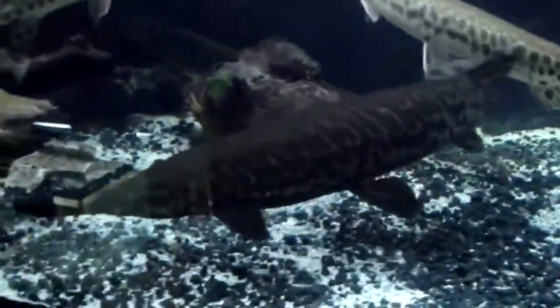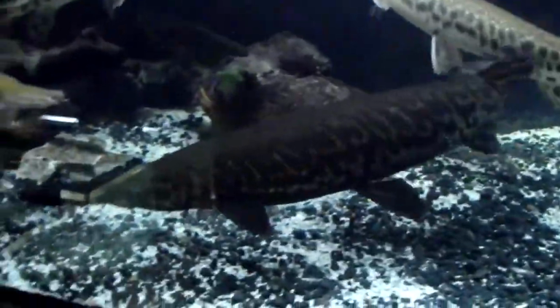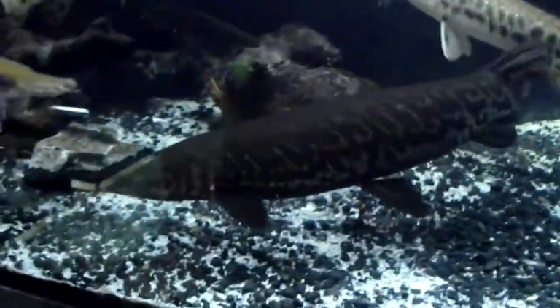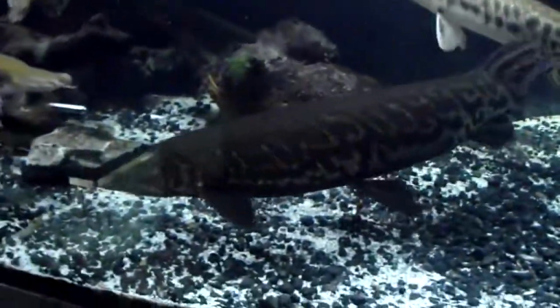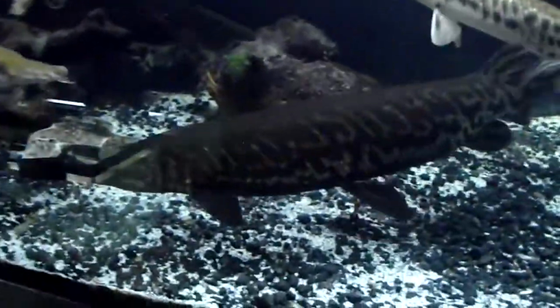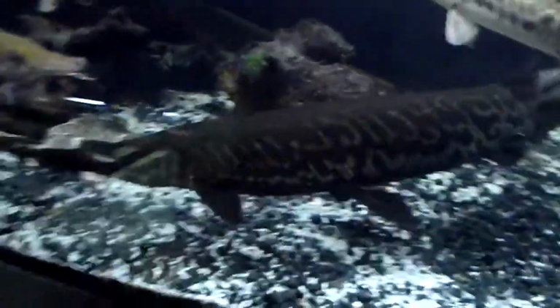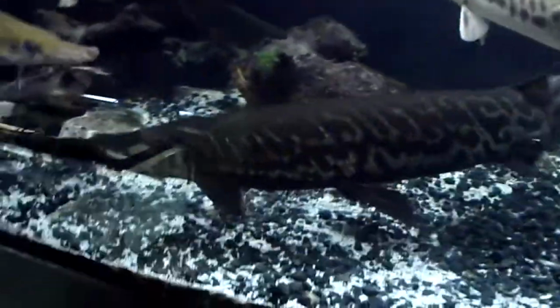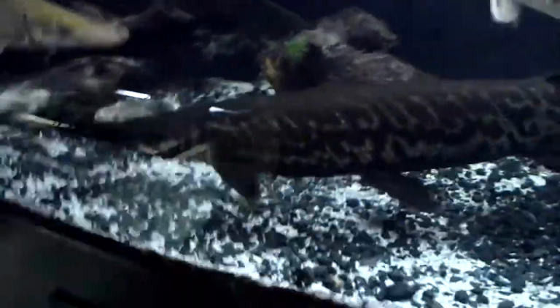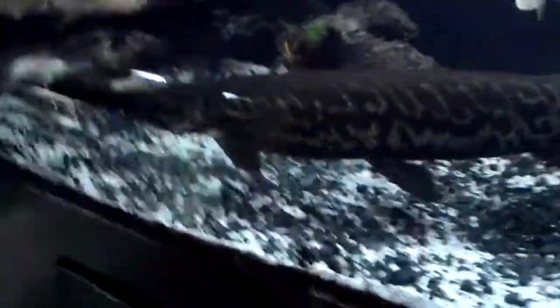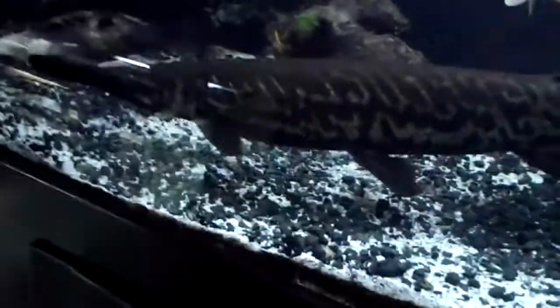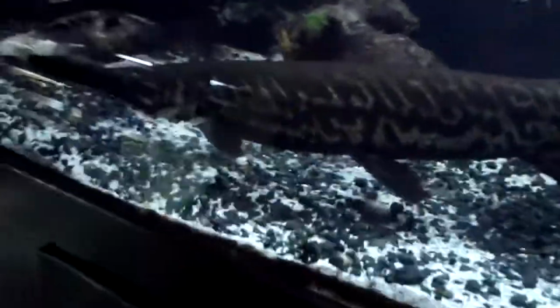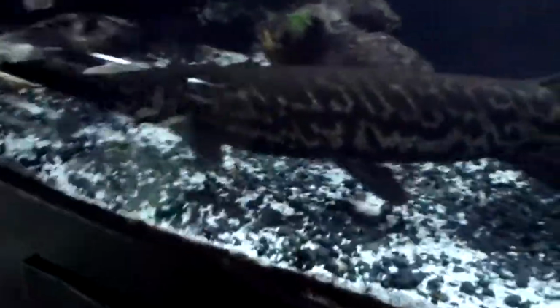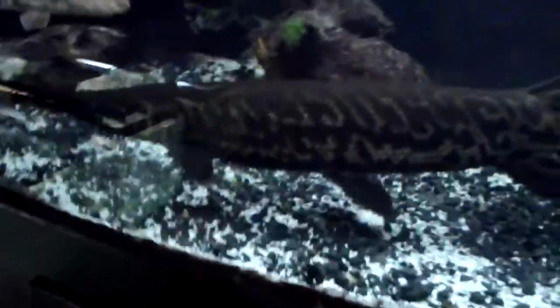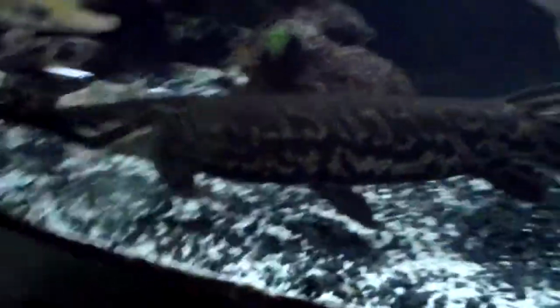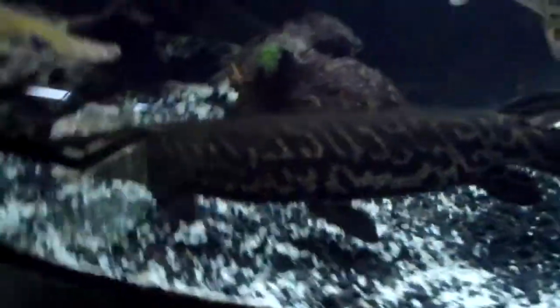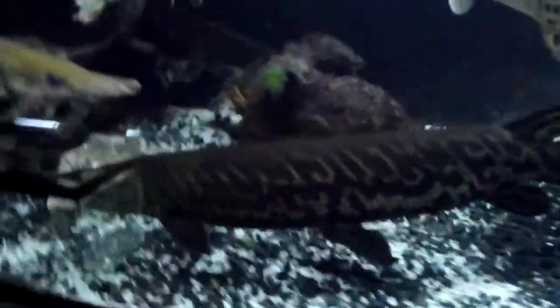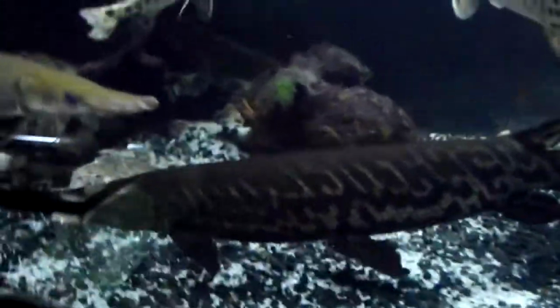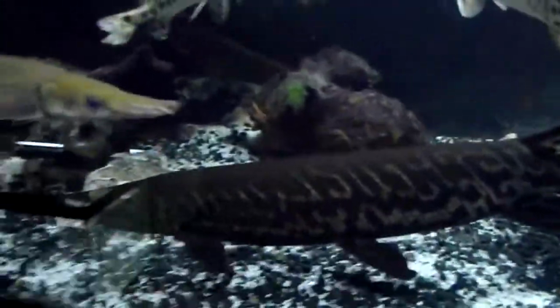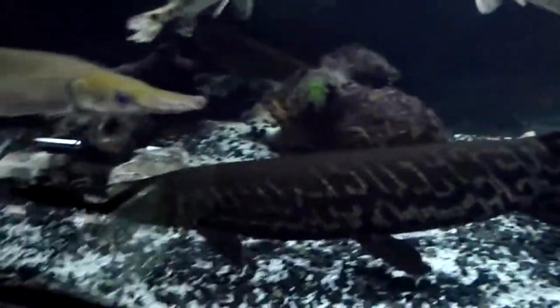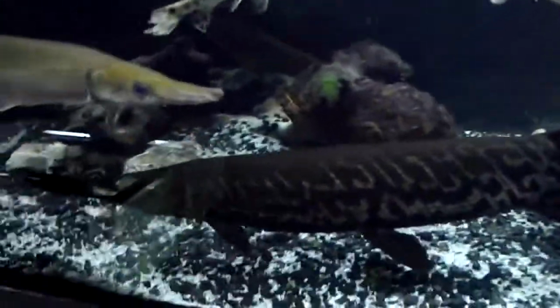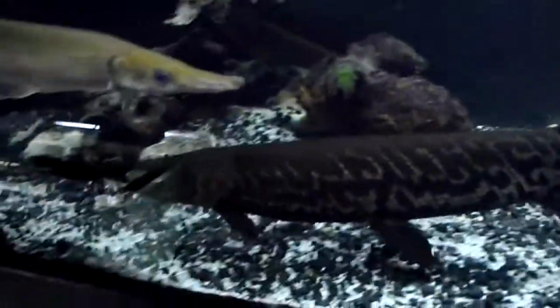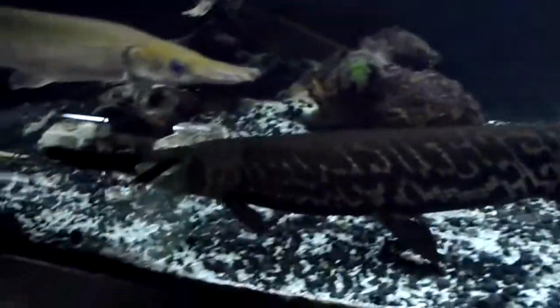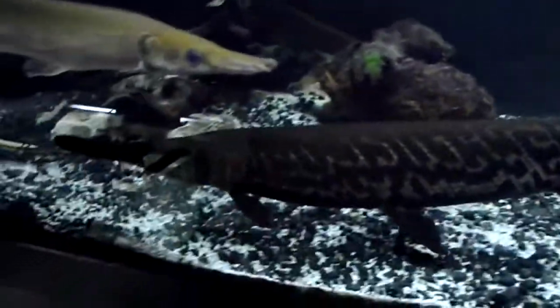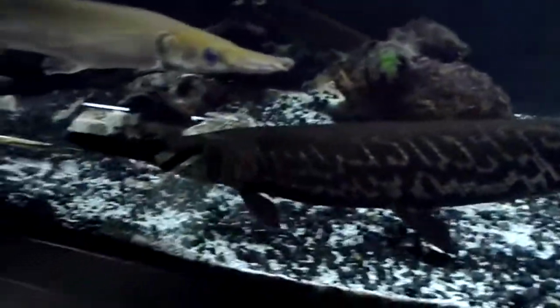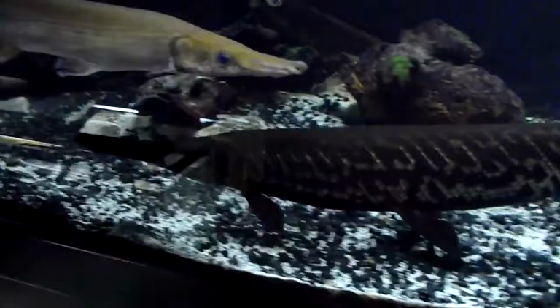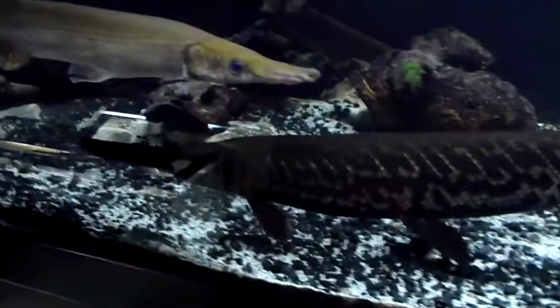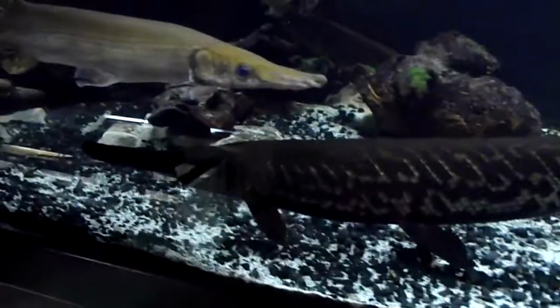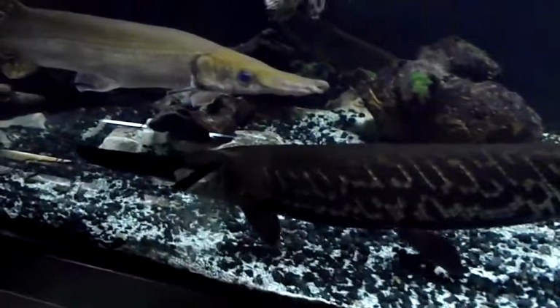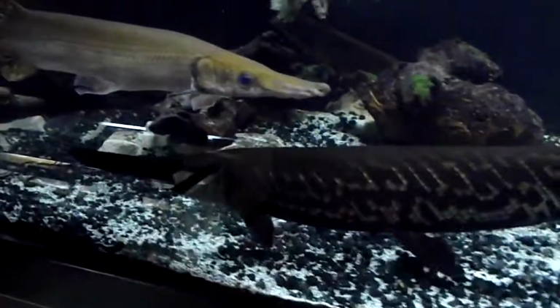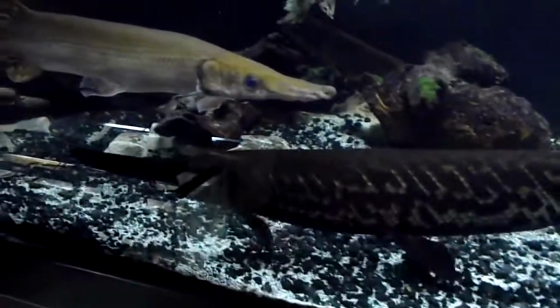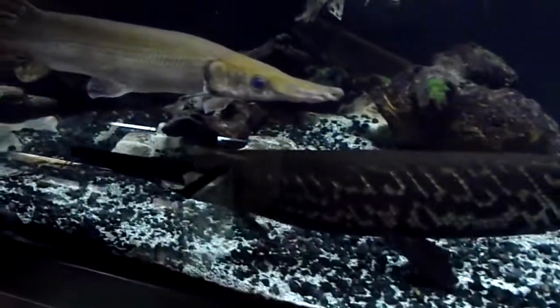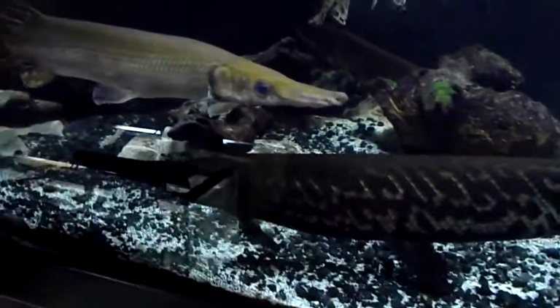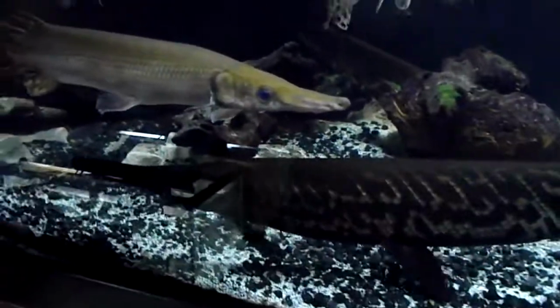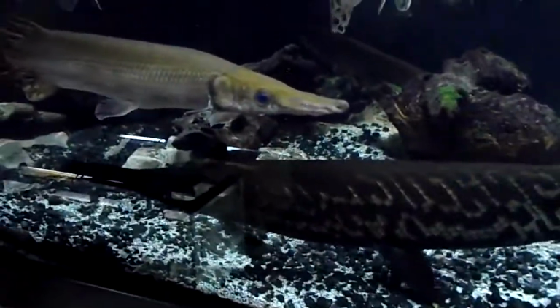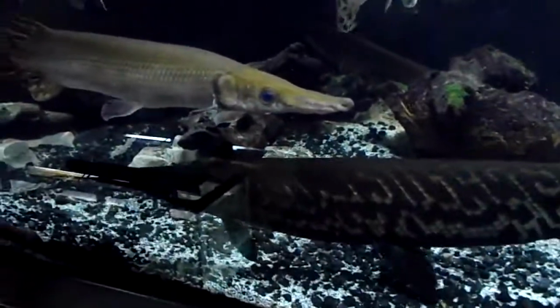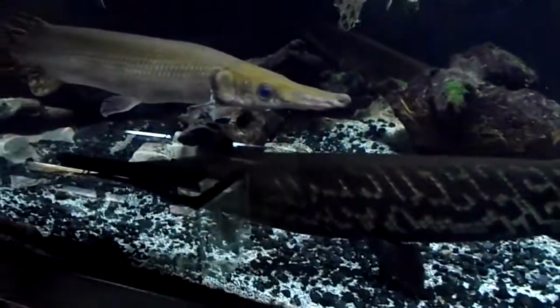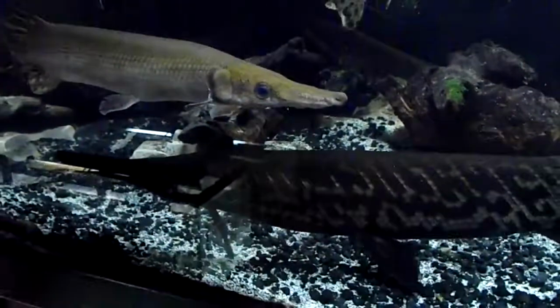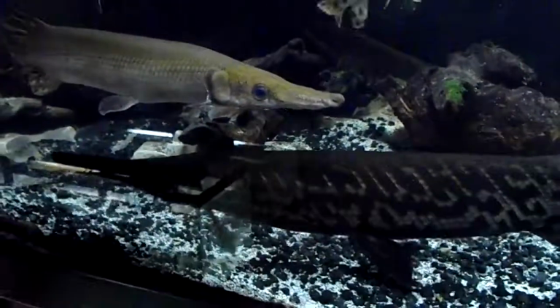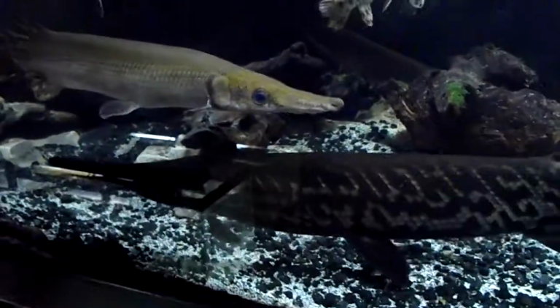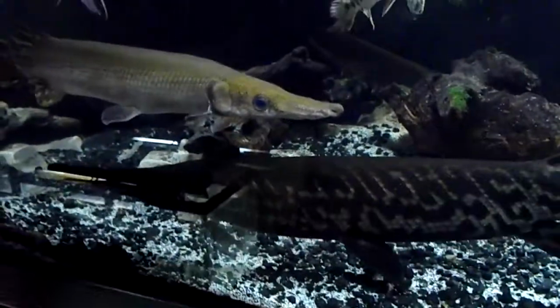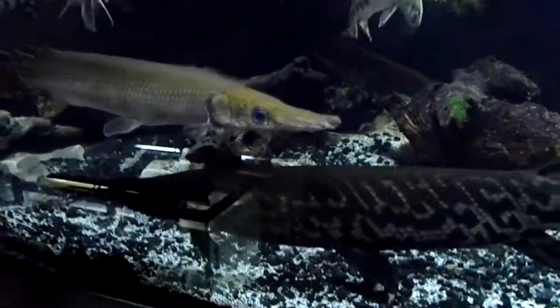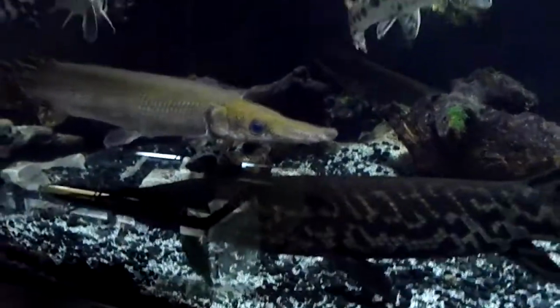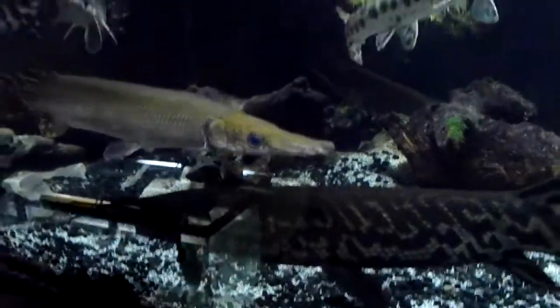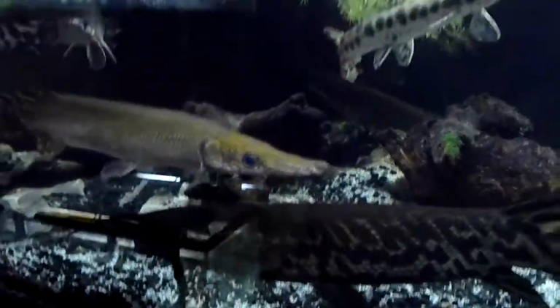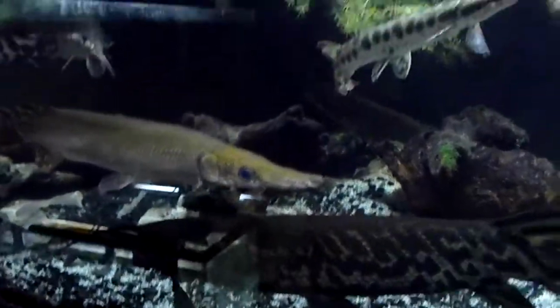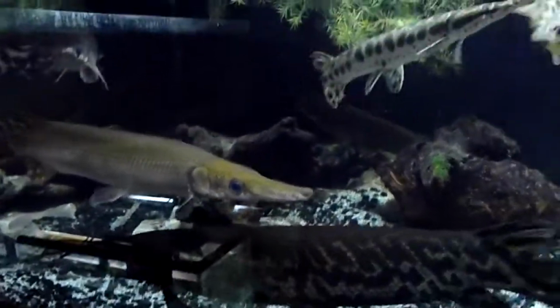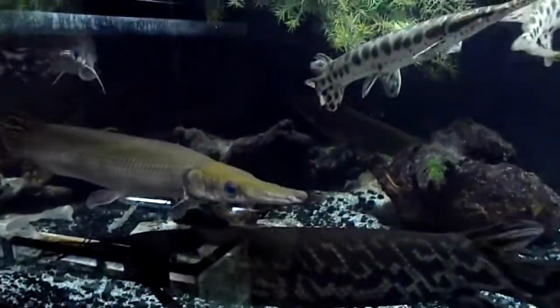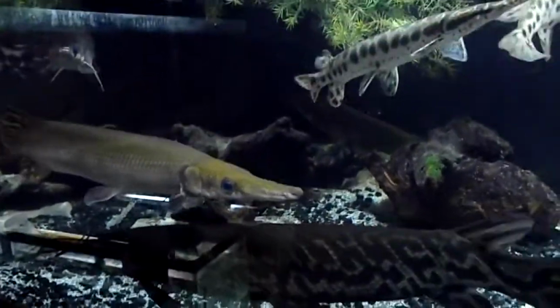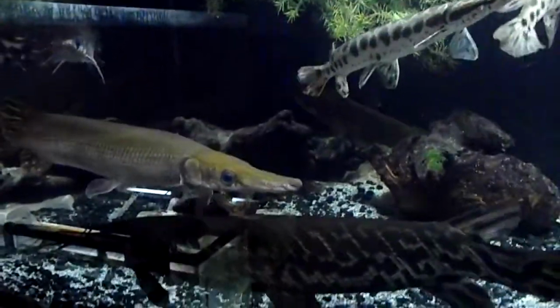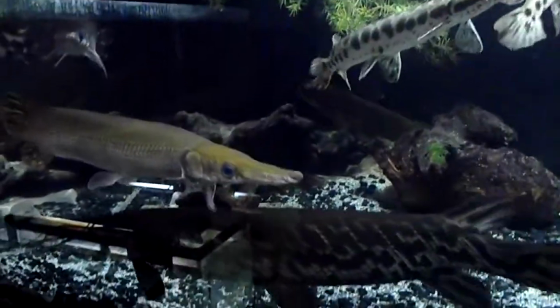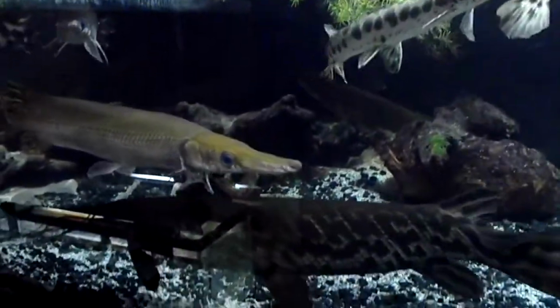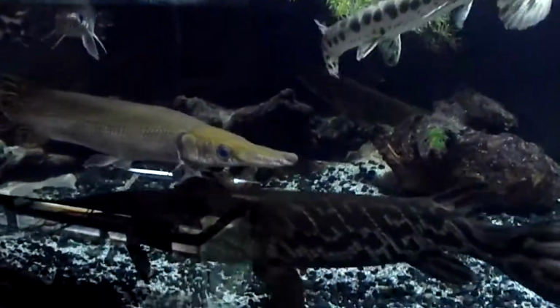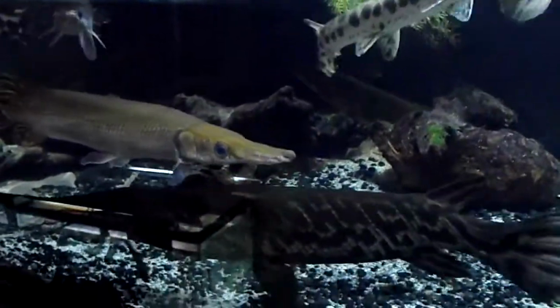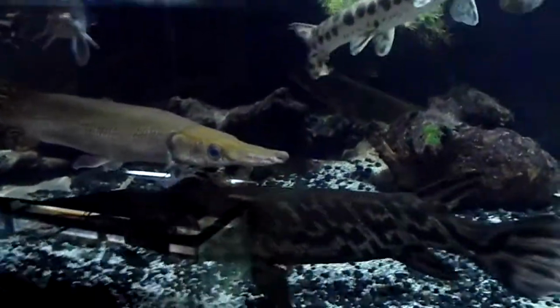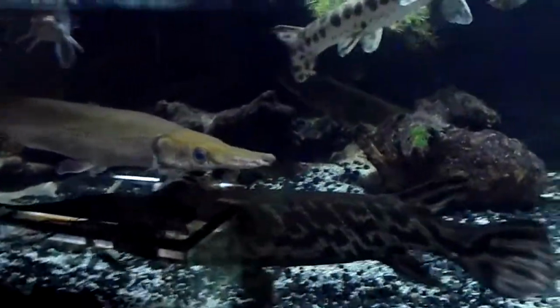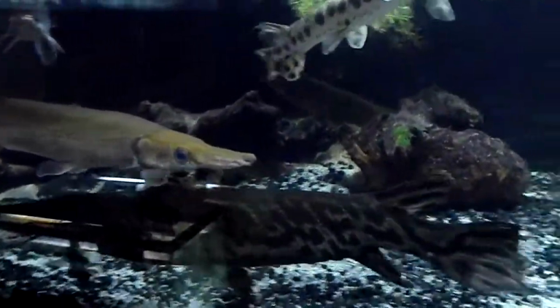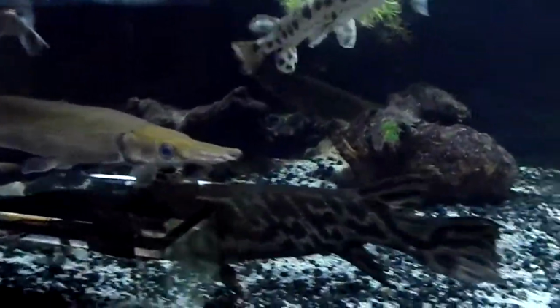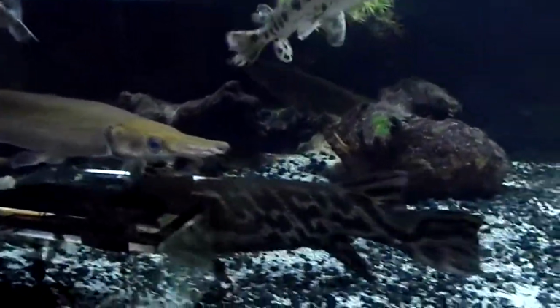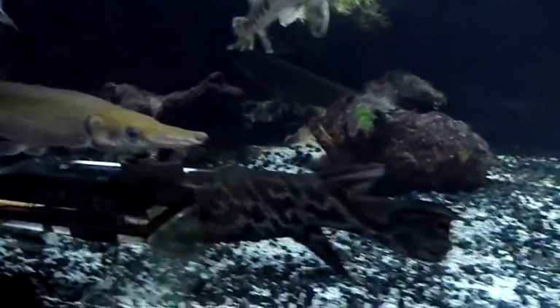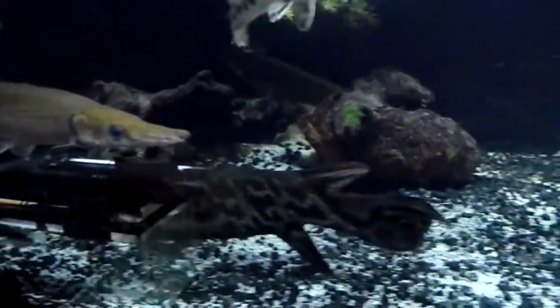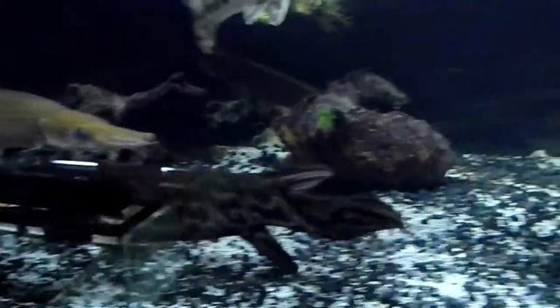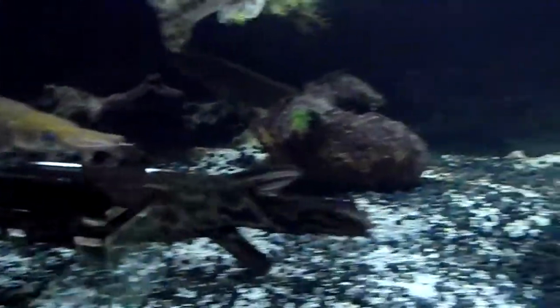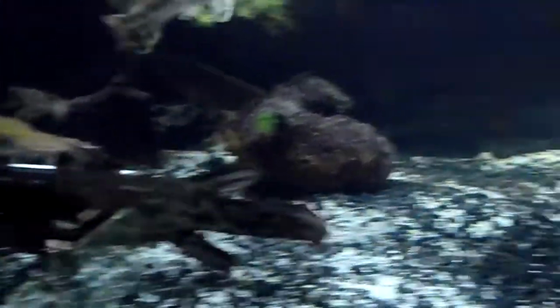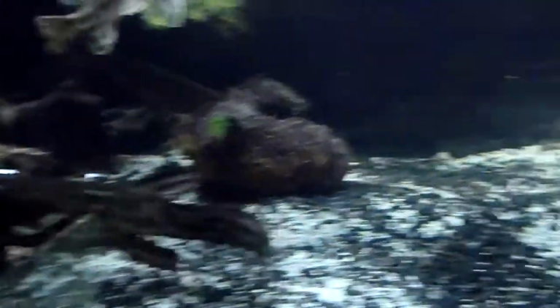Here's the crocodile gar. The lungfish is in the background.